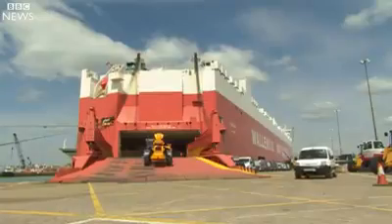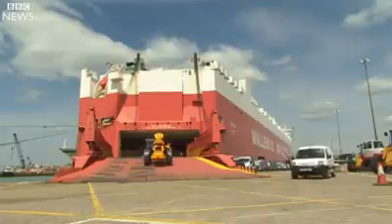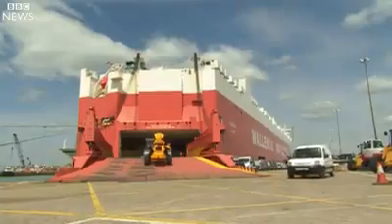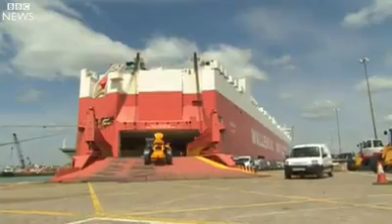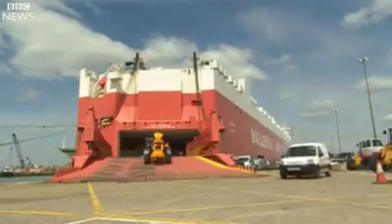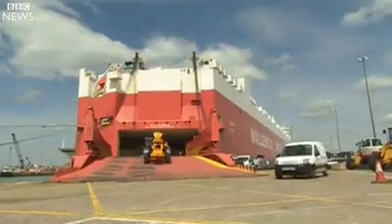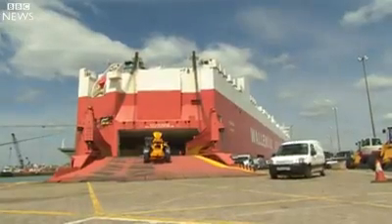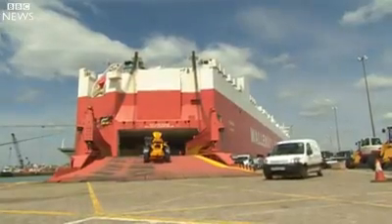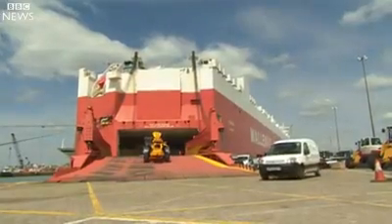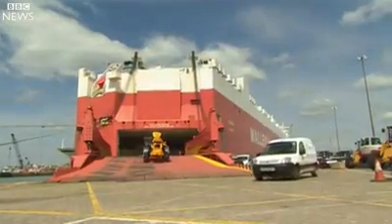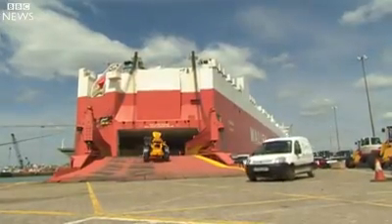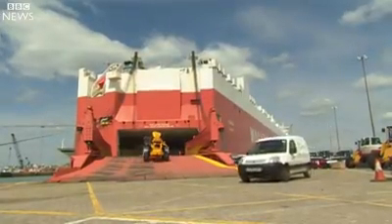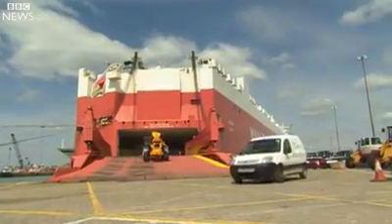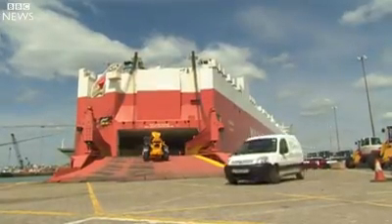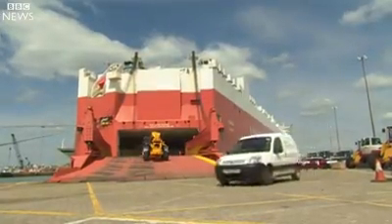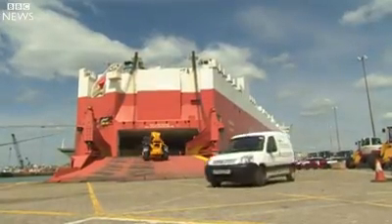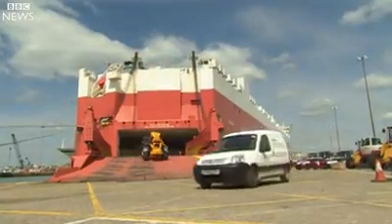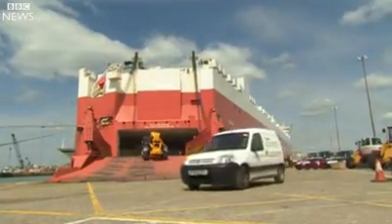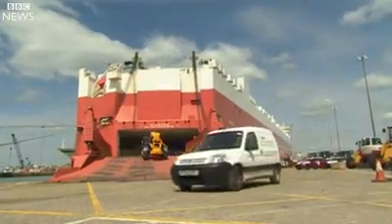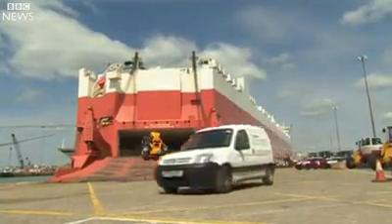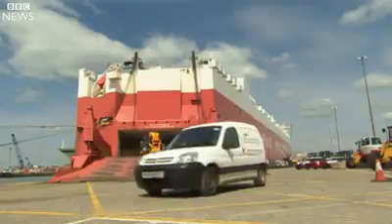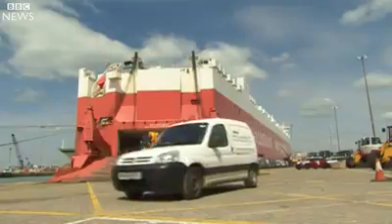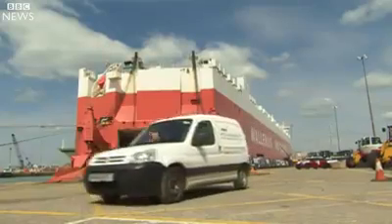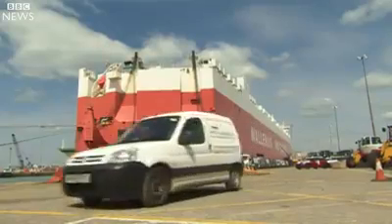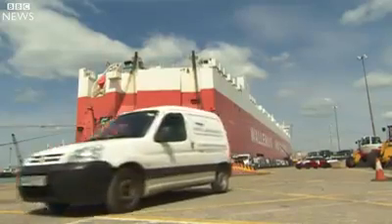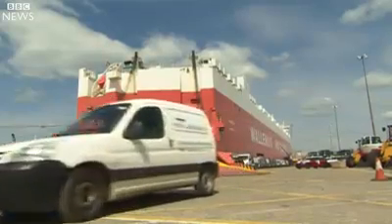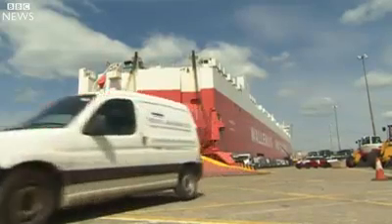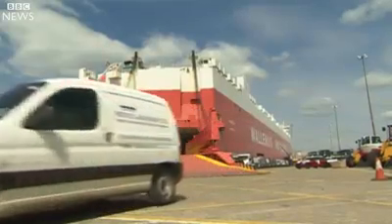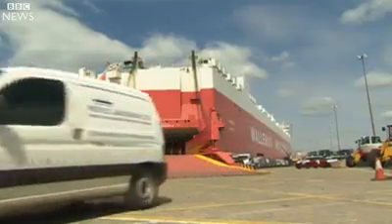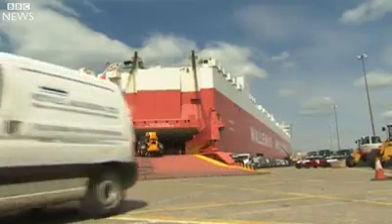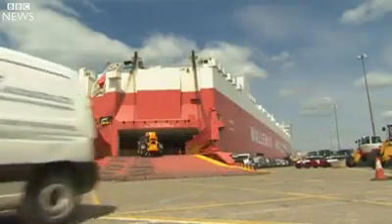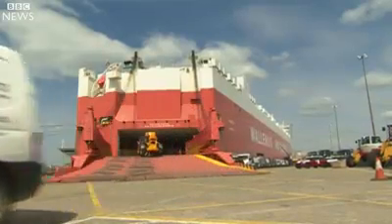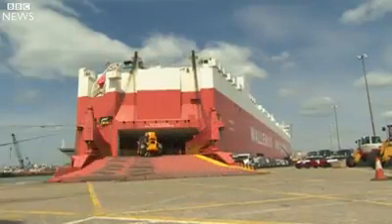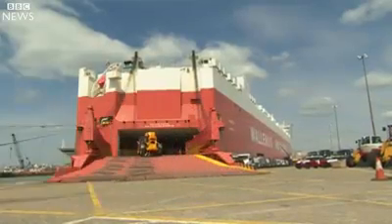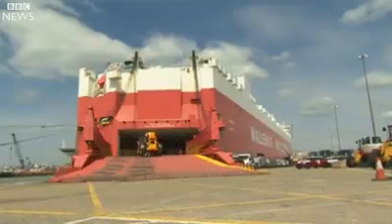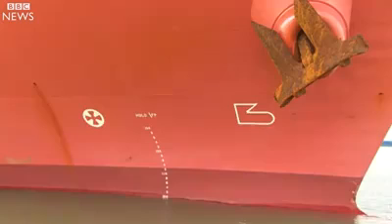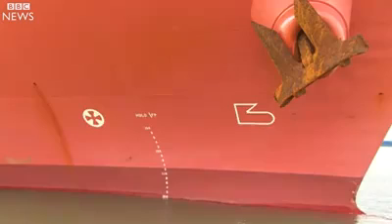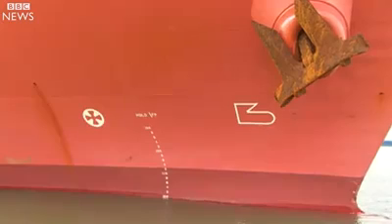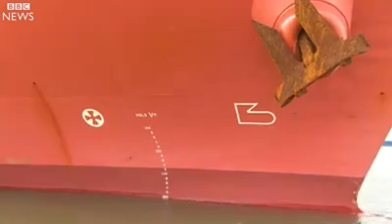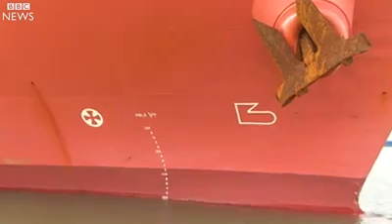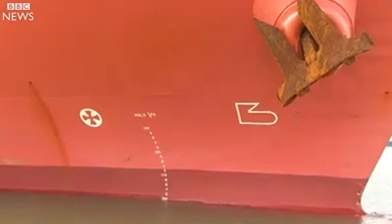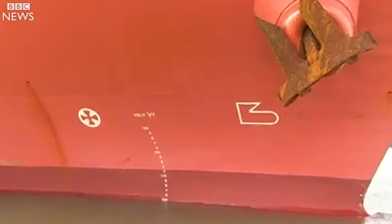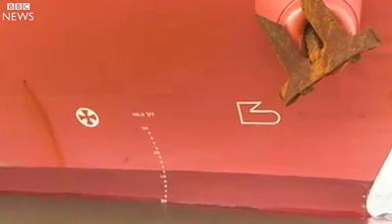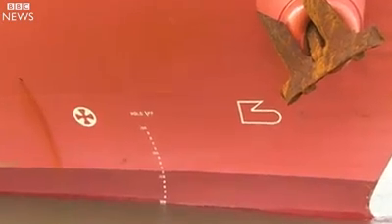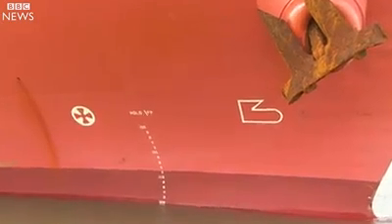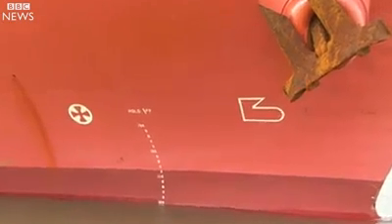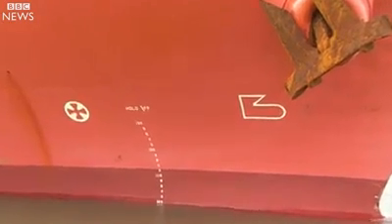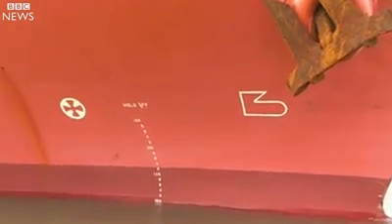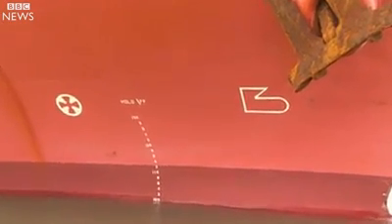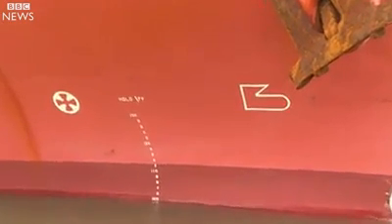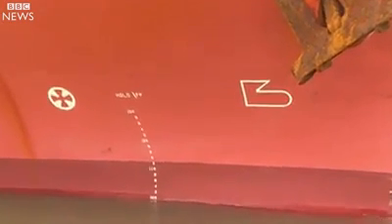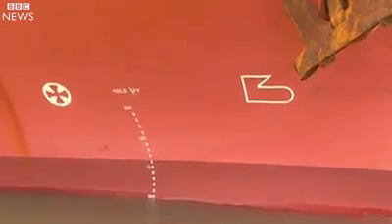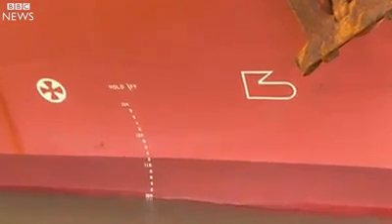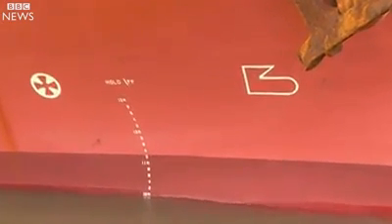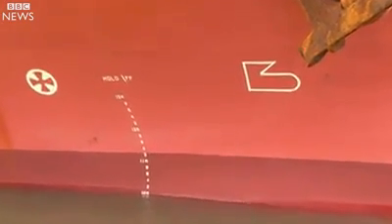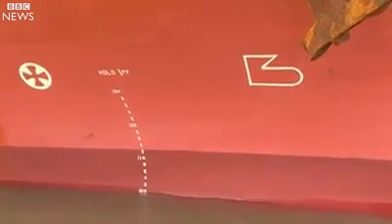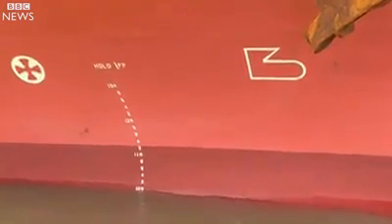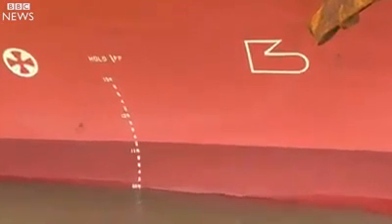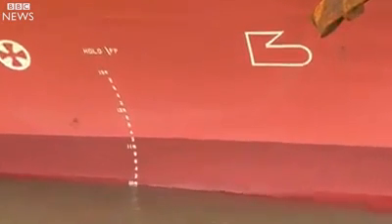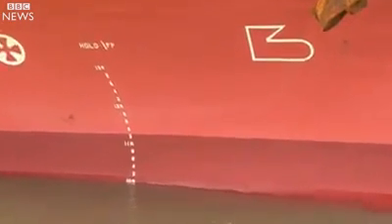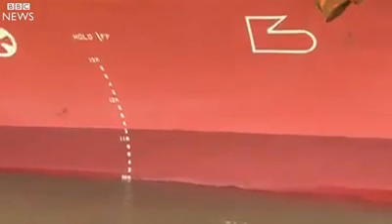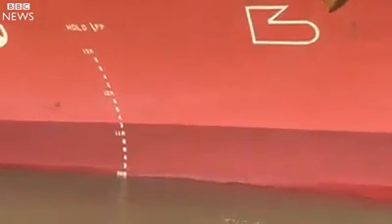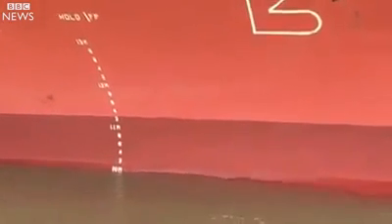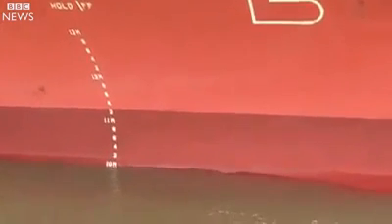Until now, a vessel of this size might get a spring clean every couple of years. That can now be completed every six months.